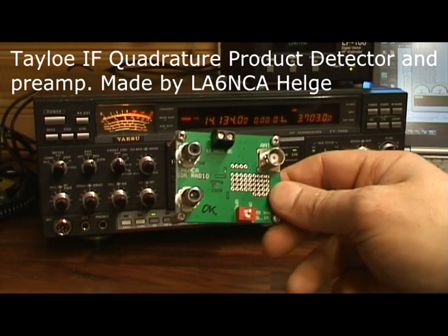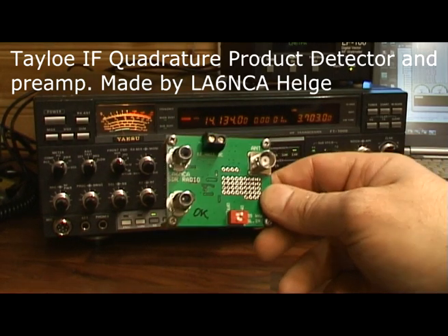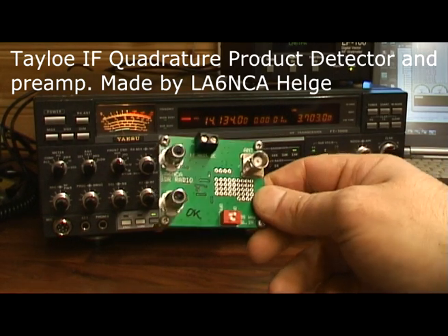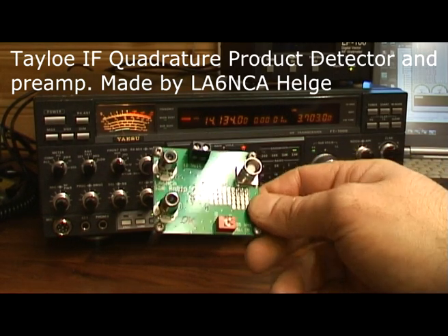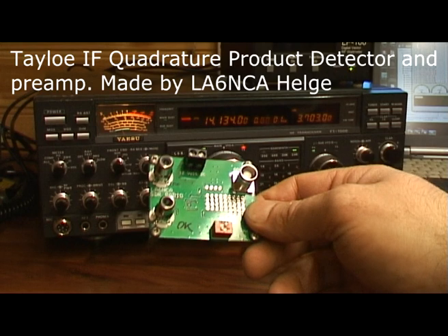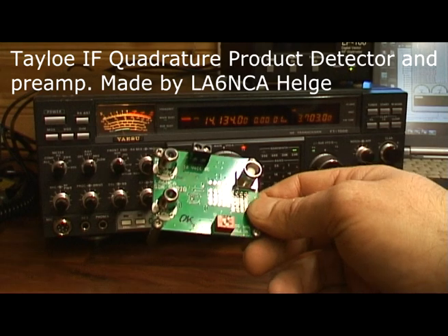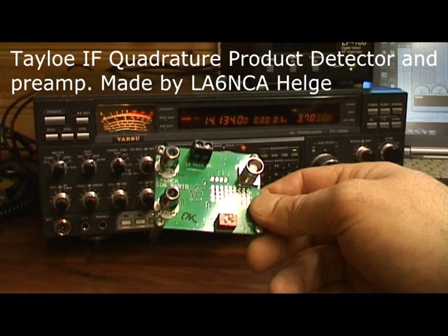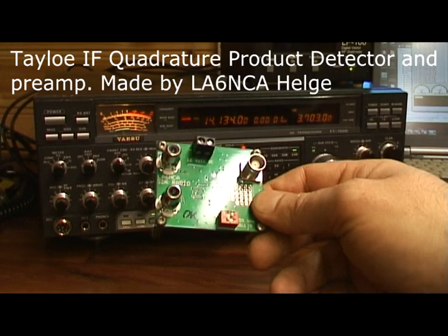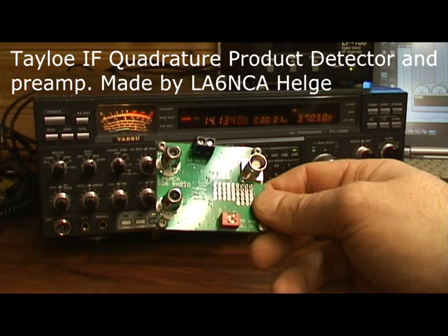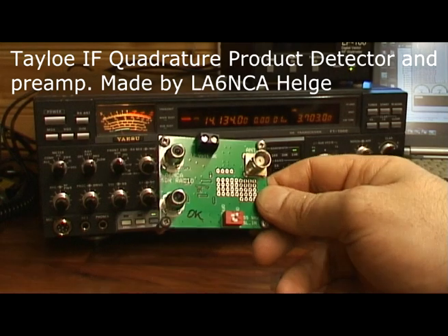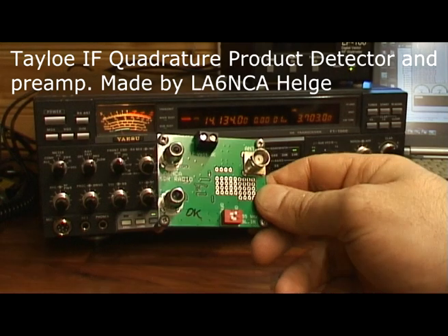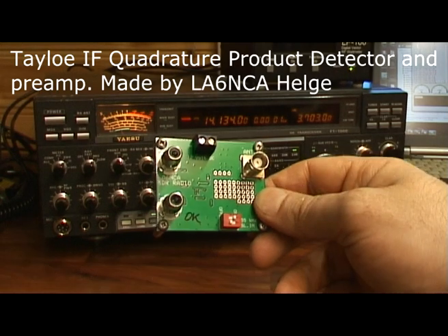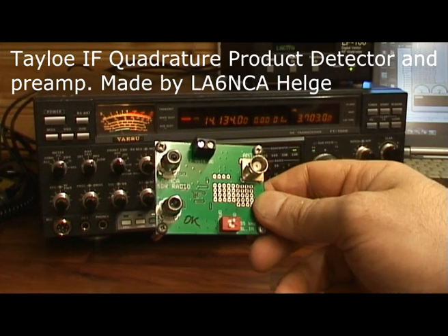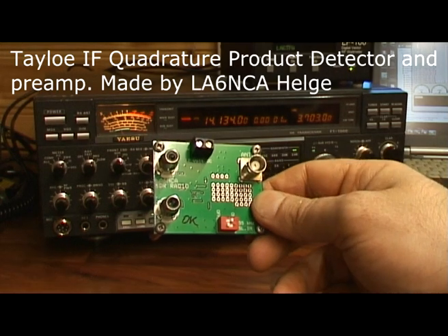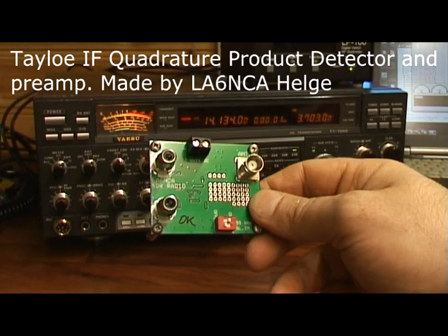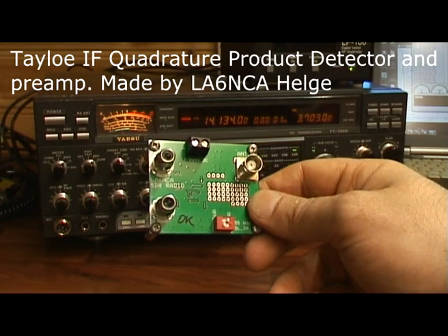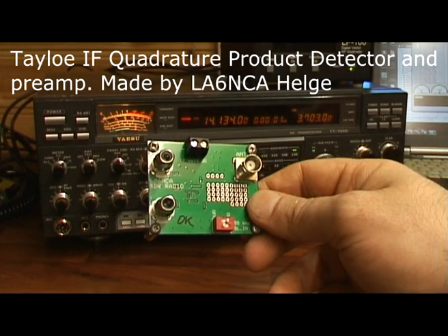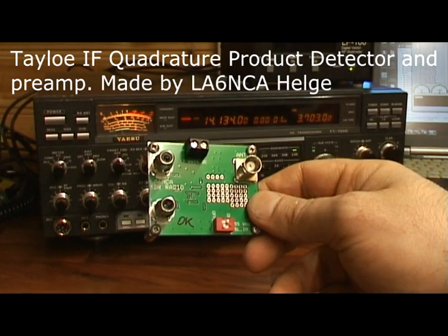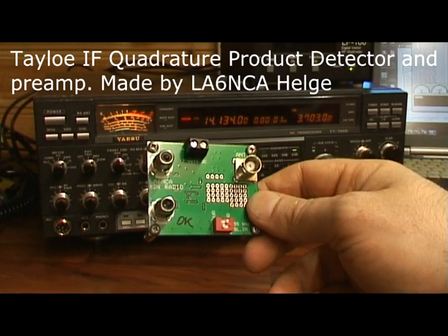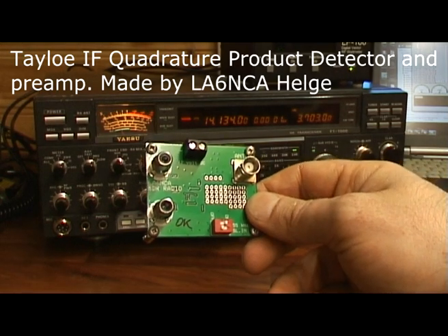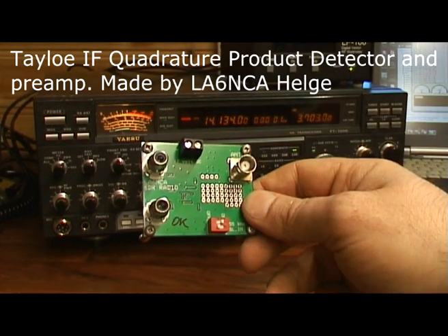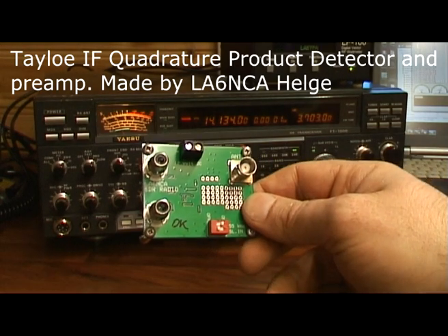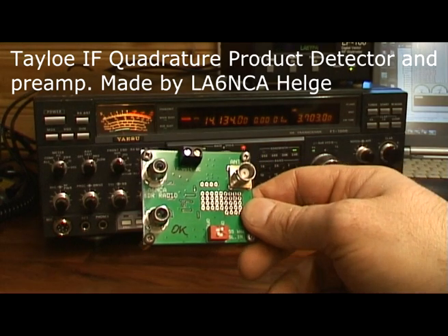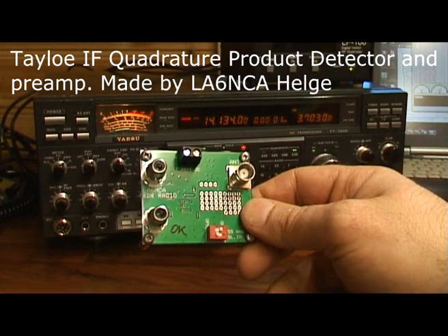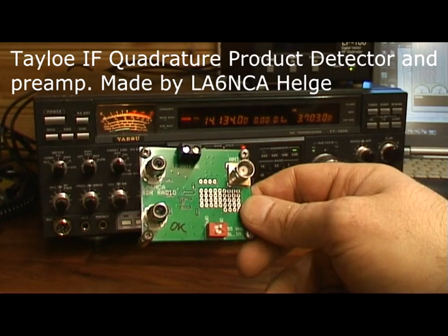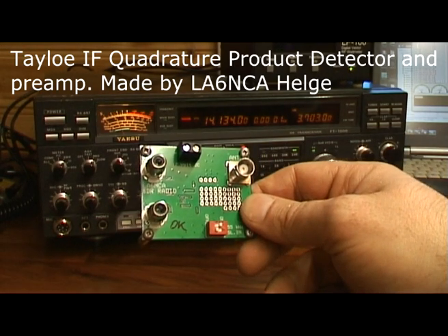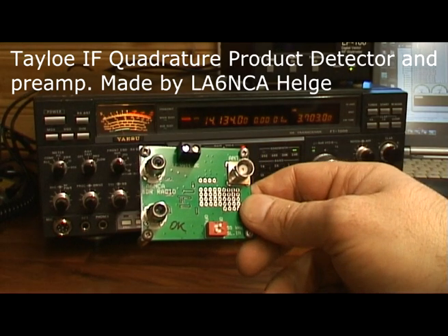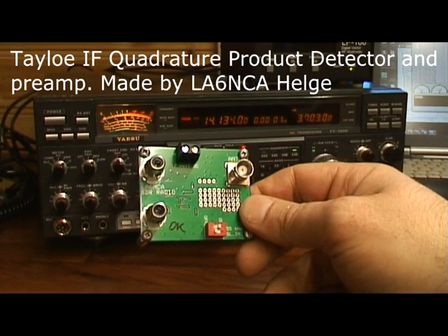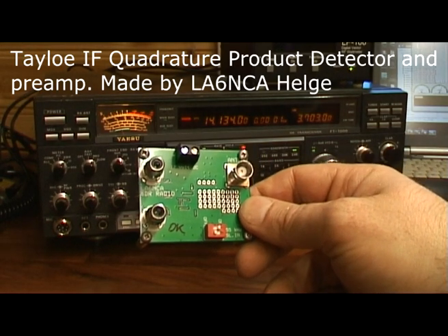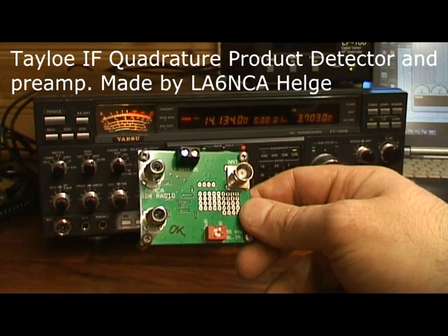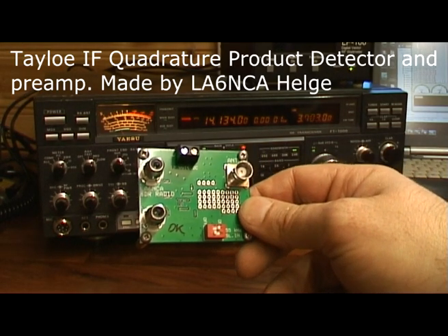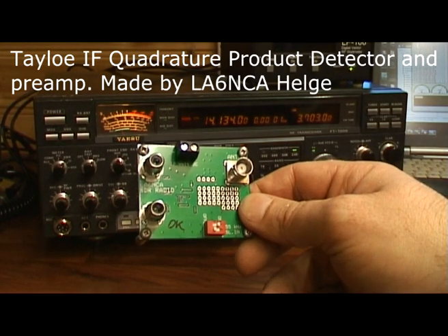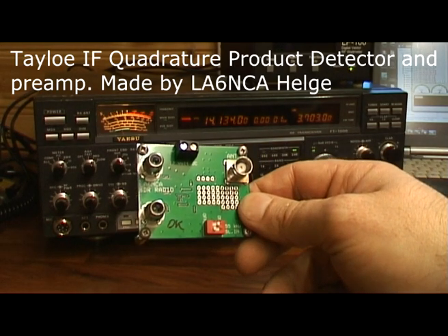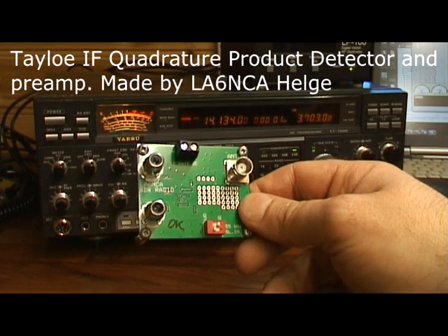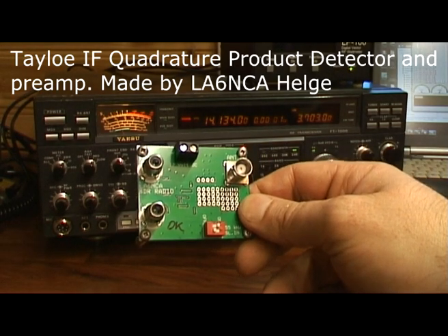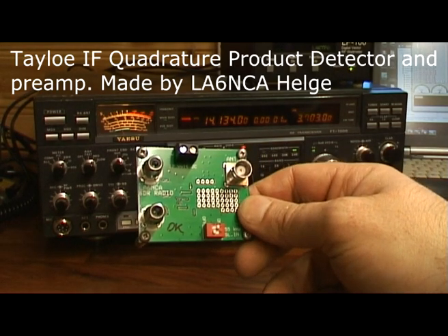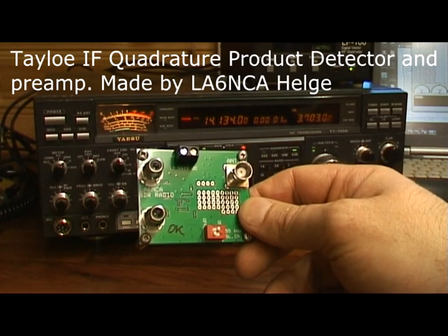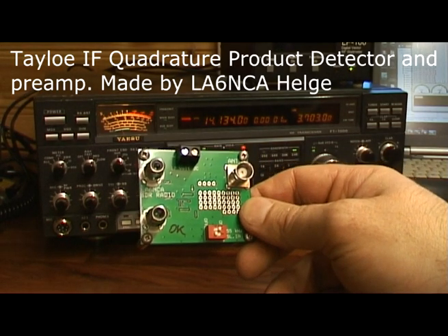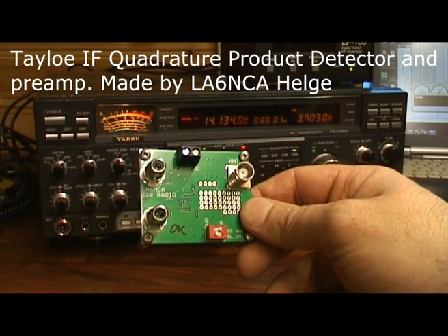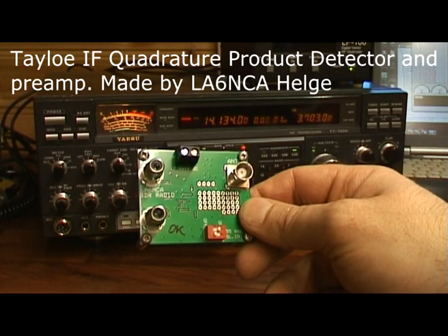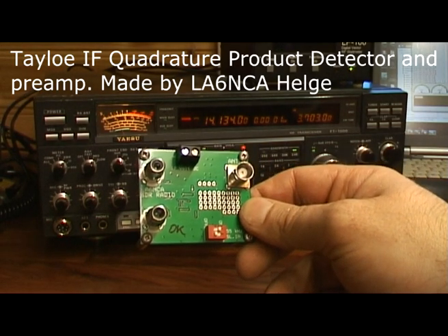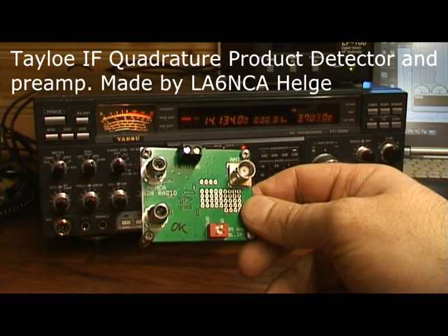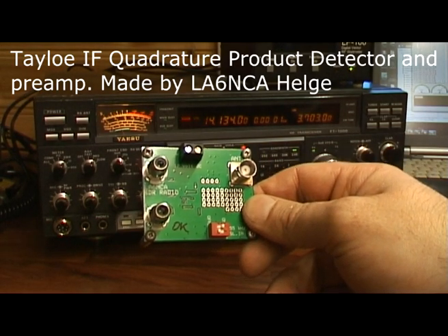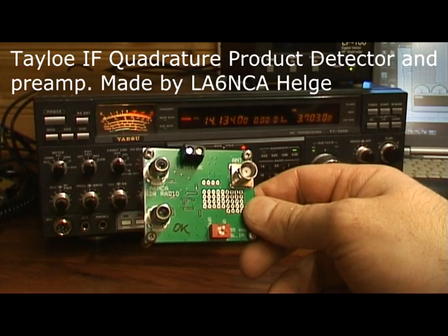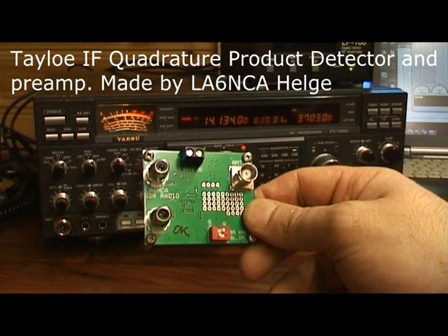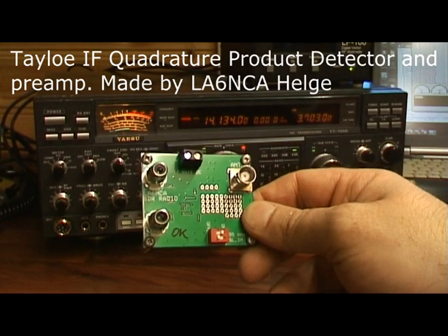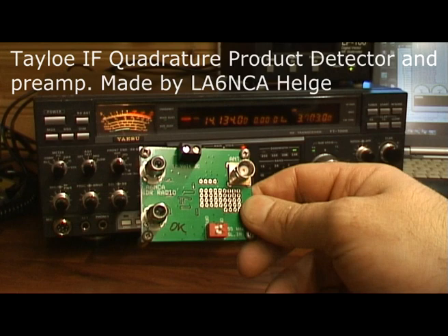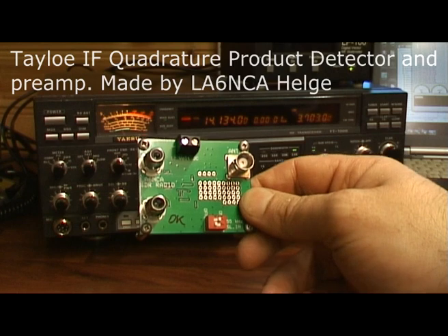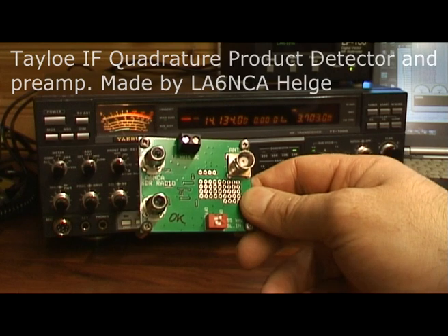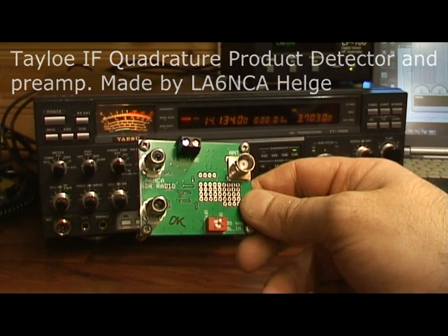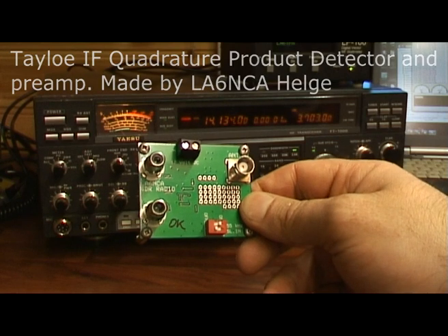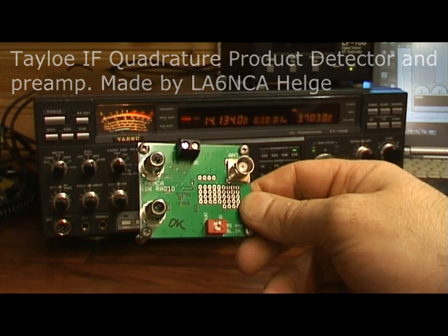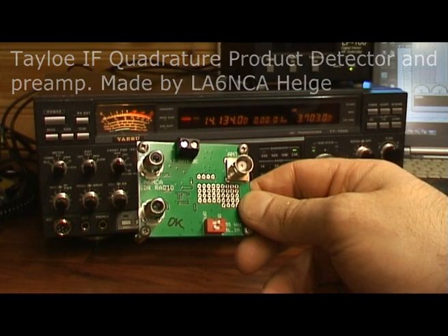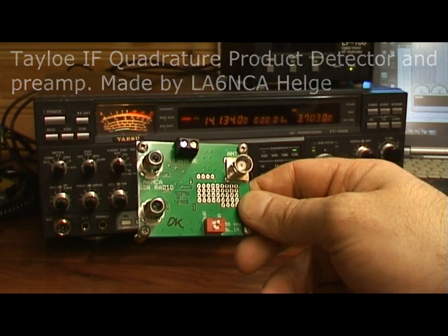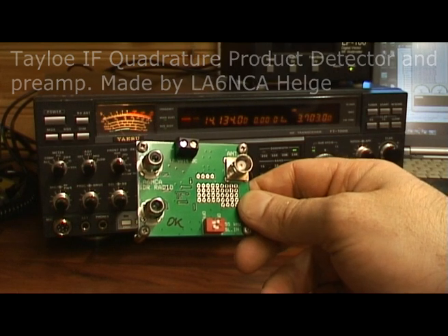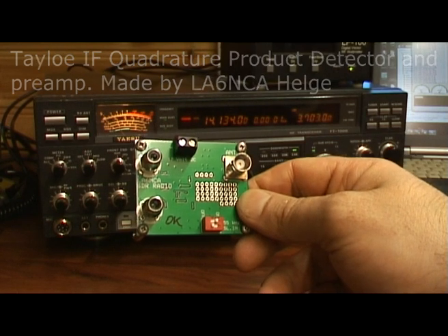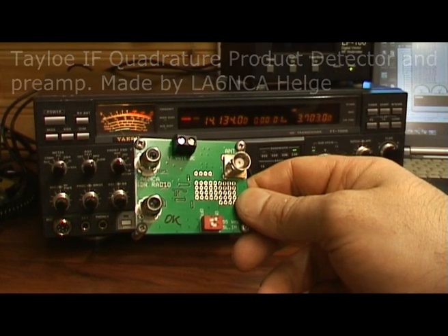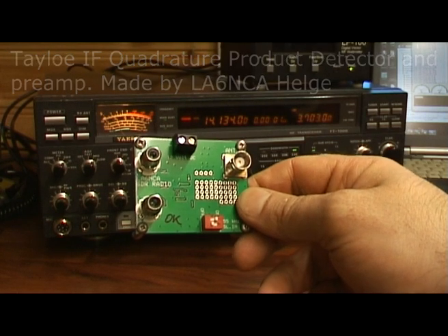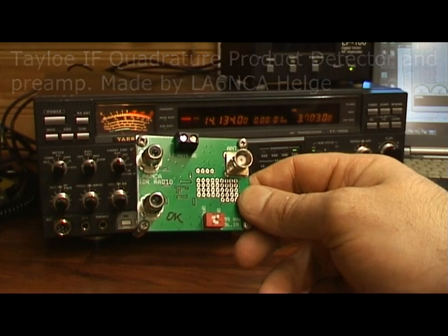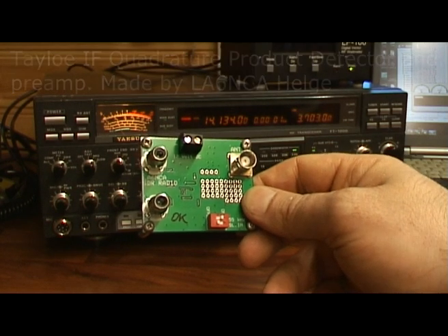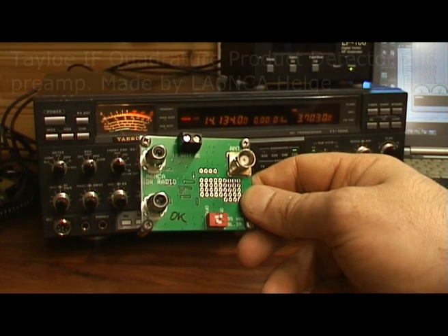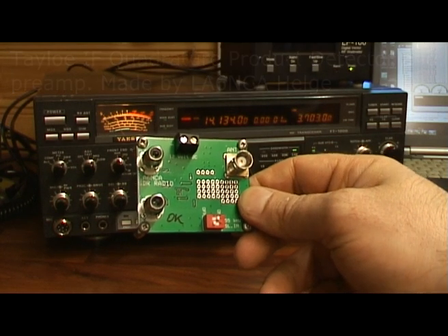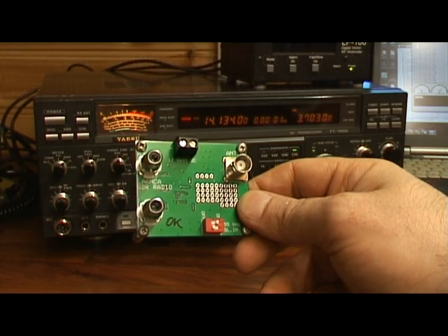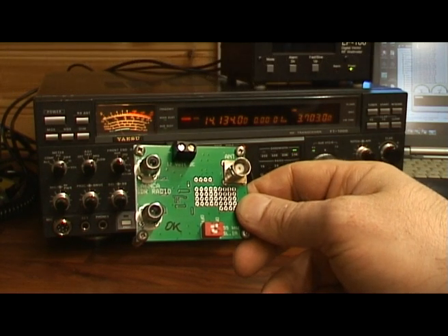I'm going to interface this product detector and feed the IQ ports to the computer sound card.